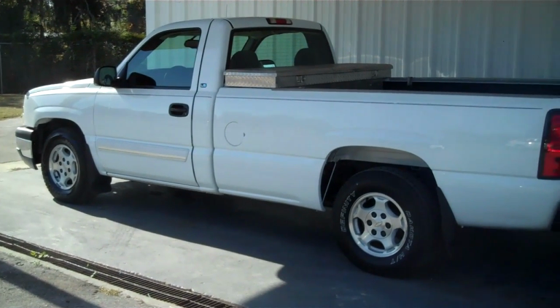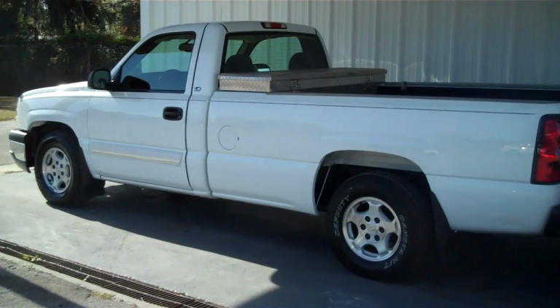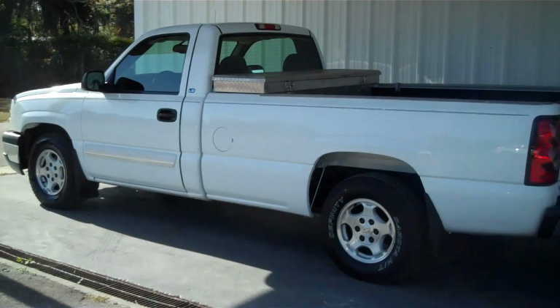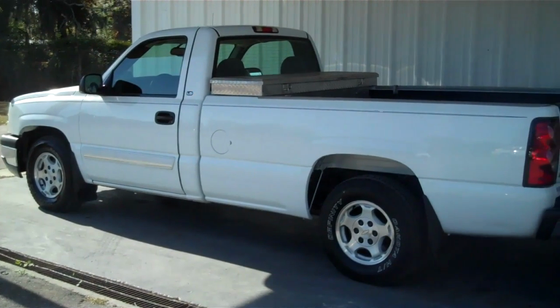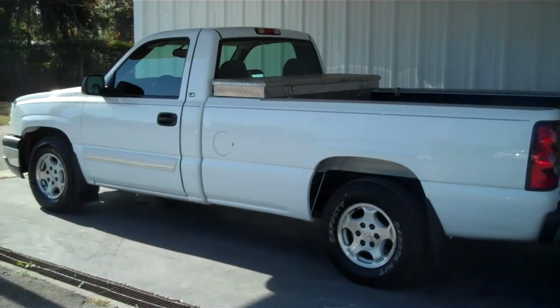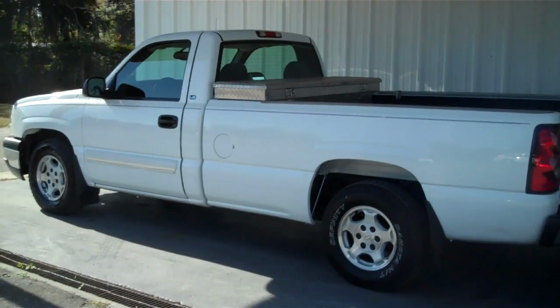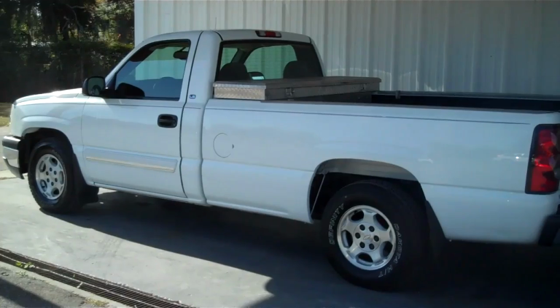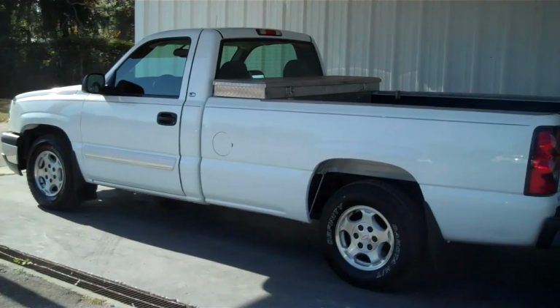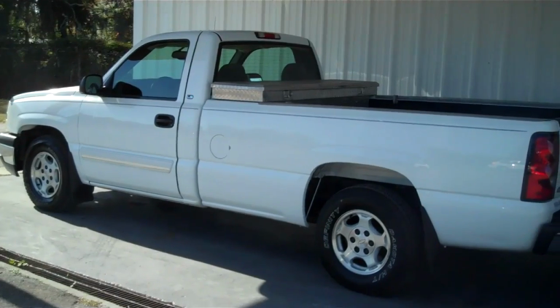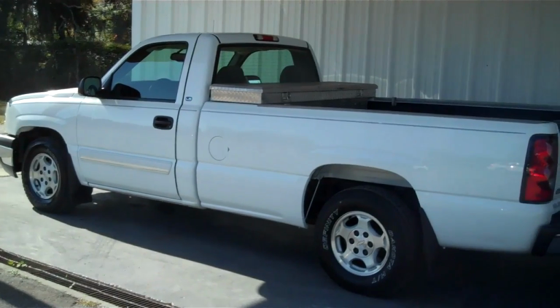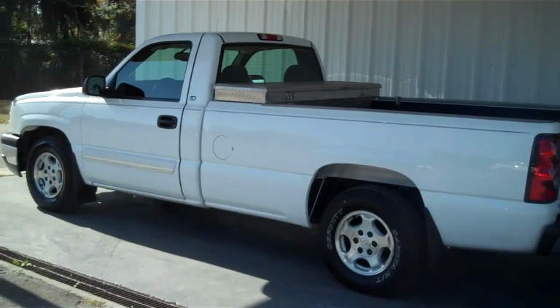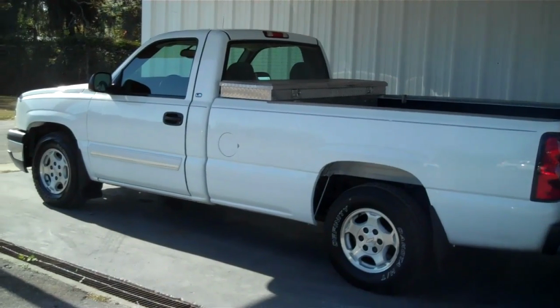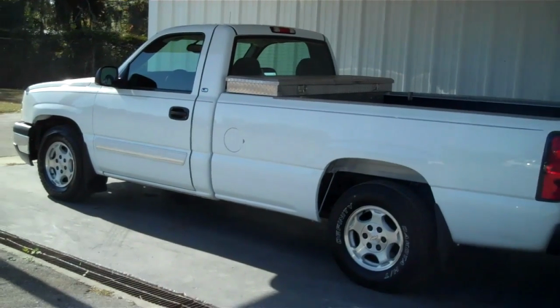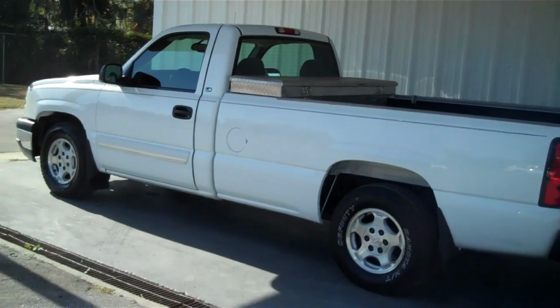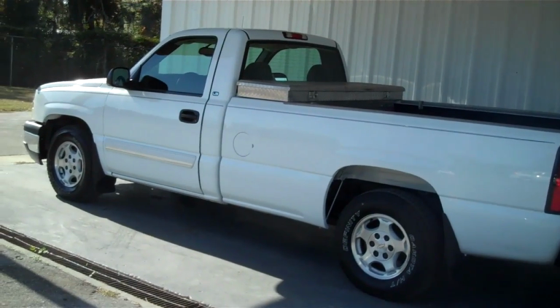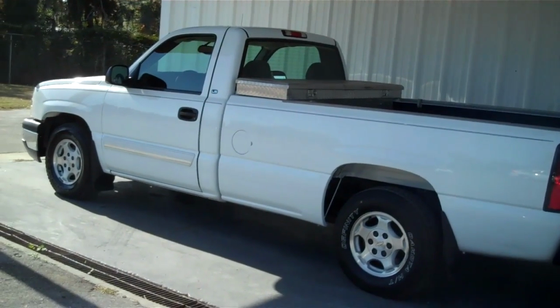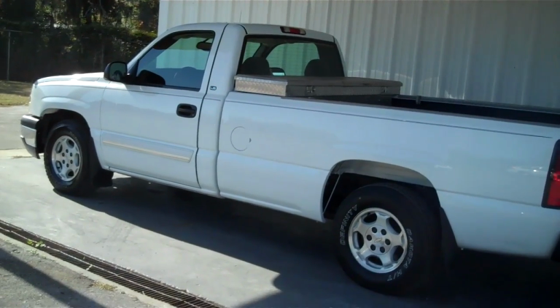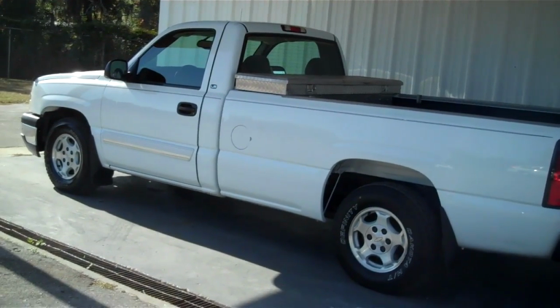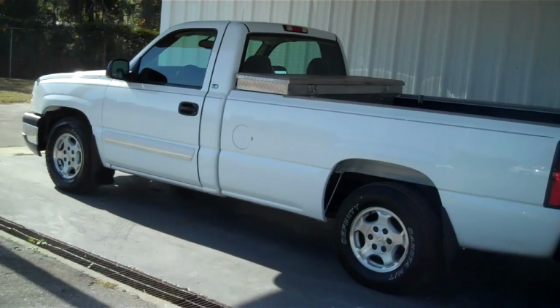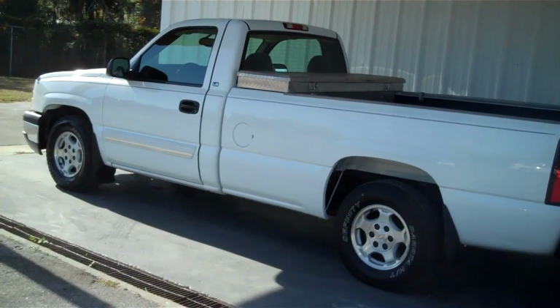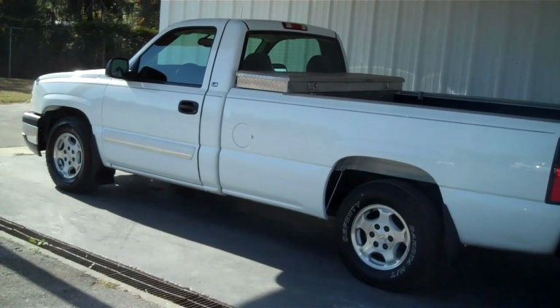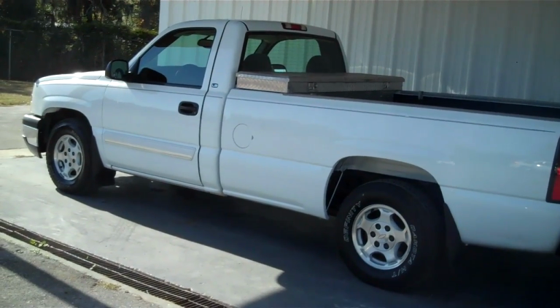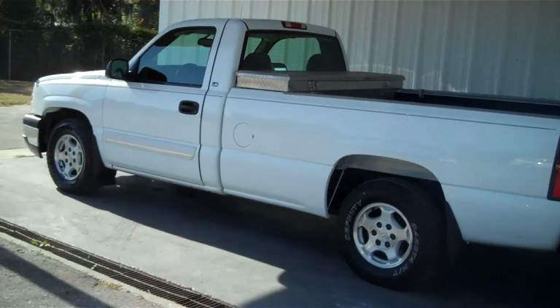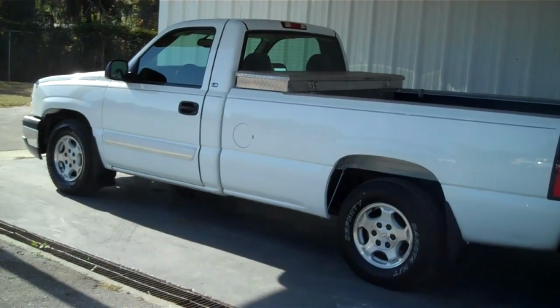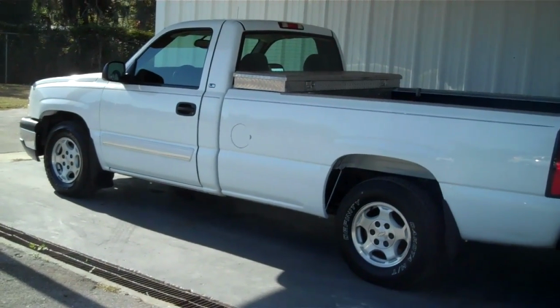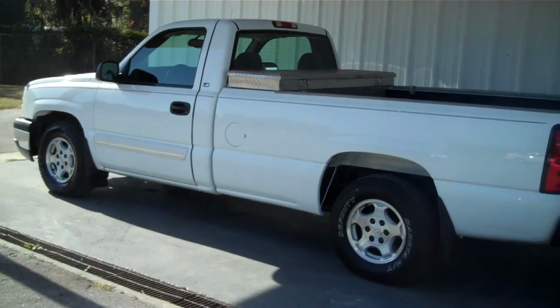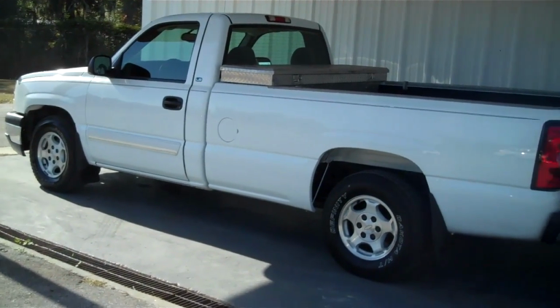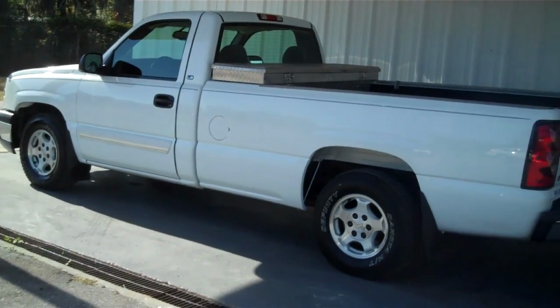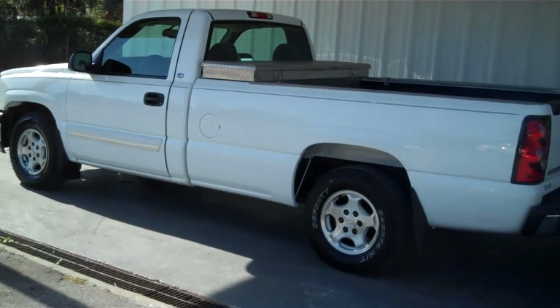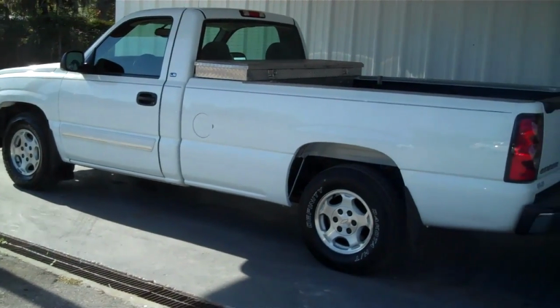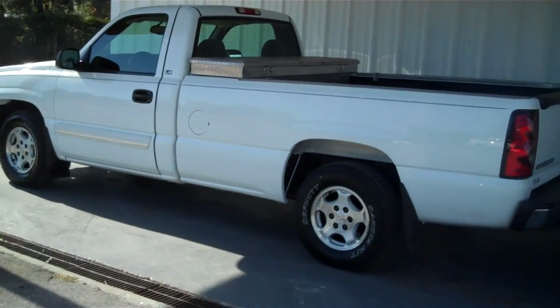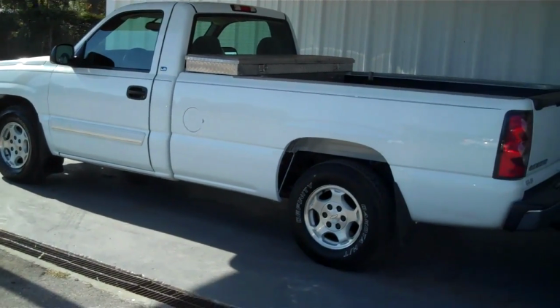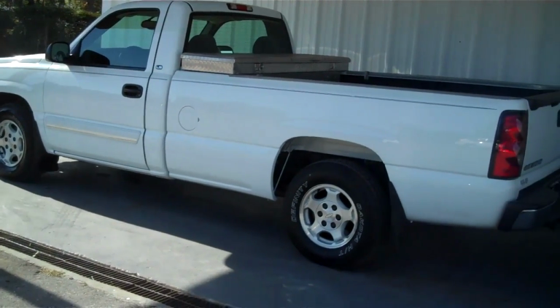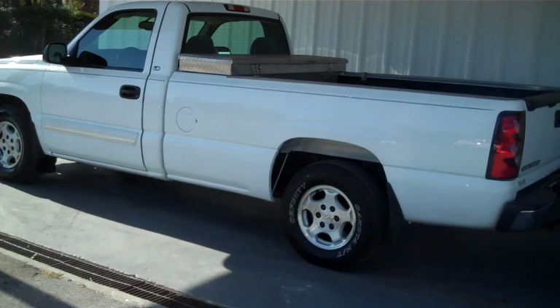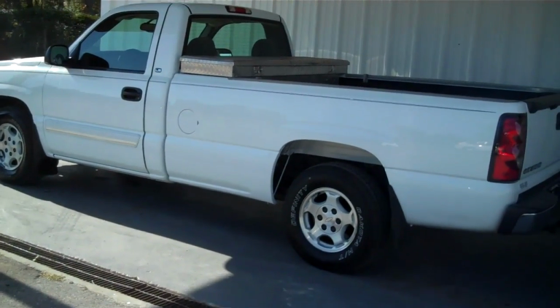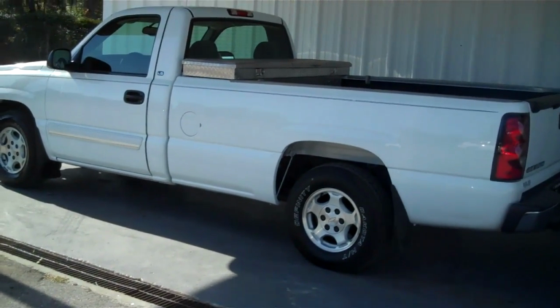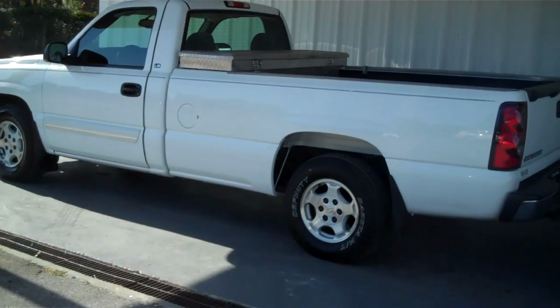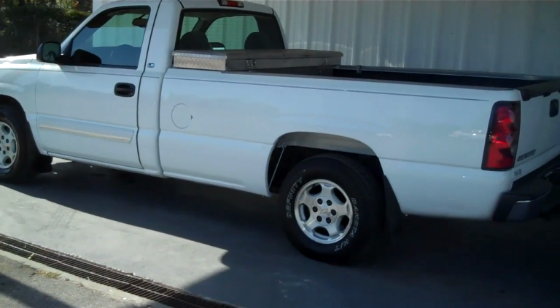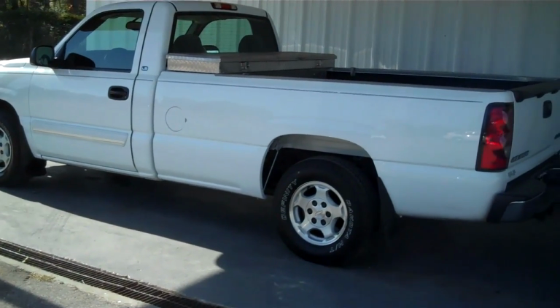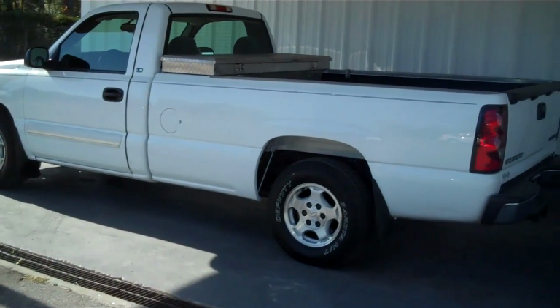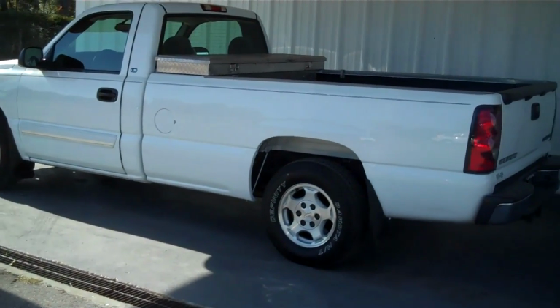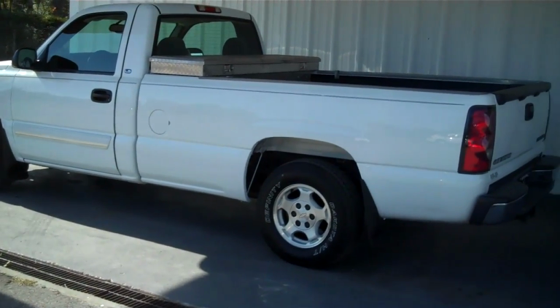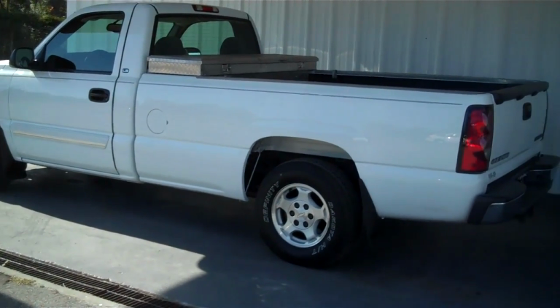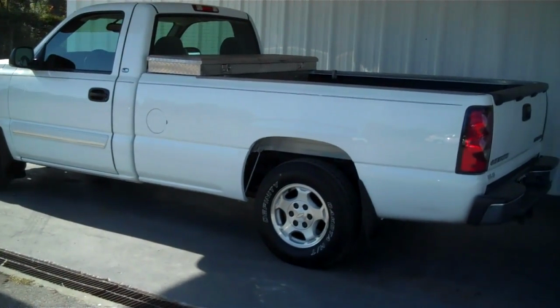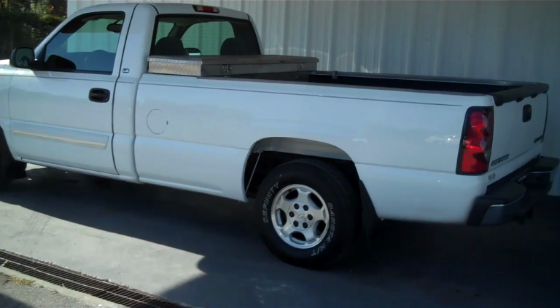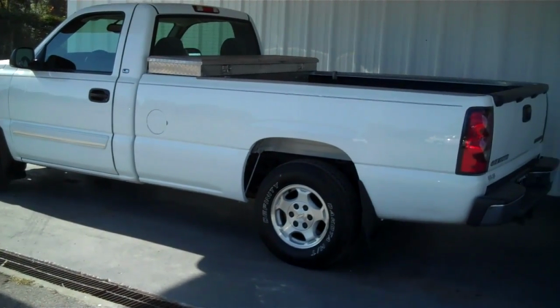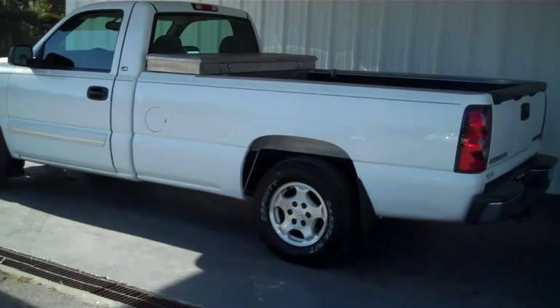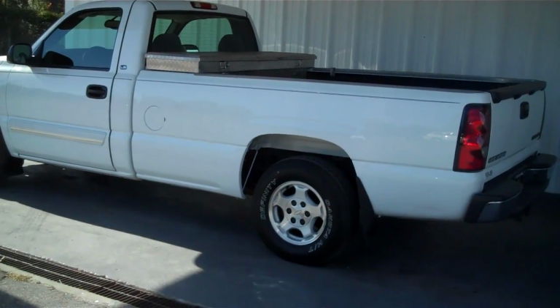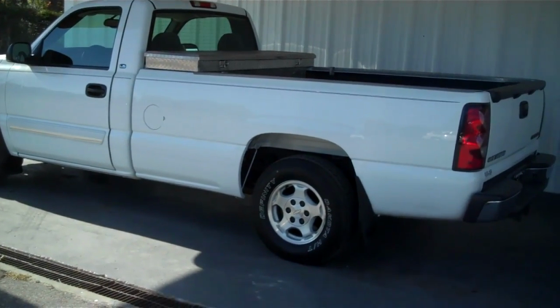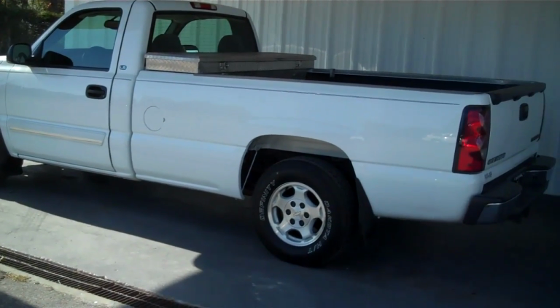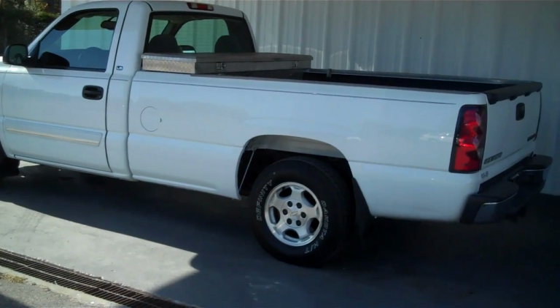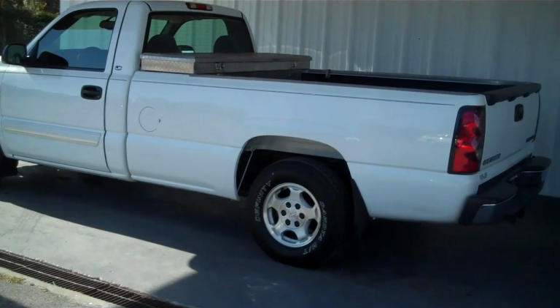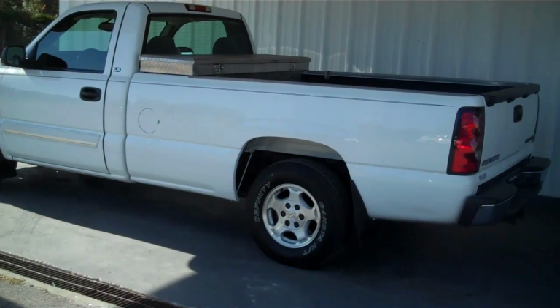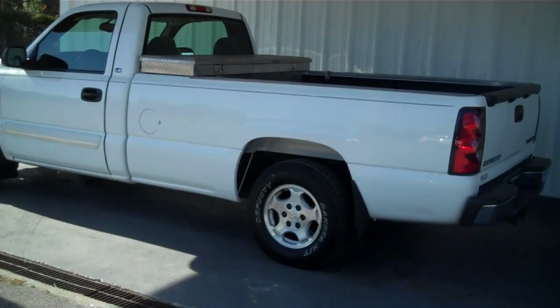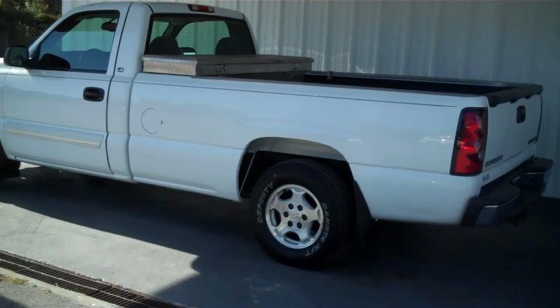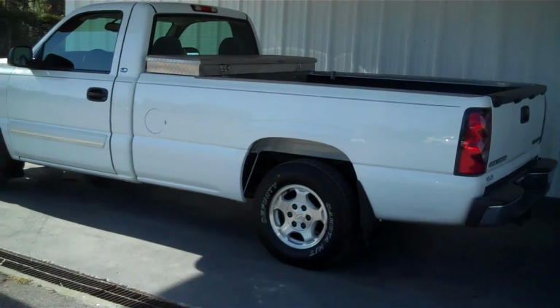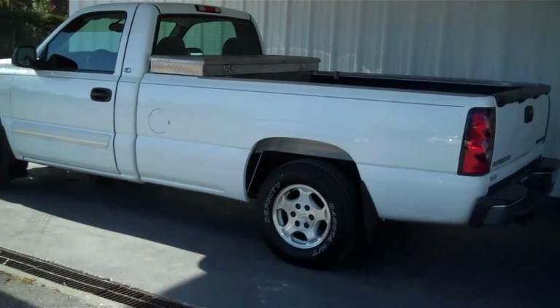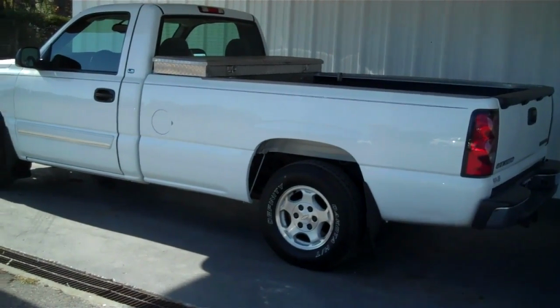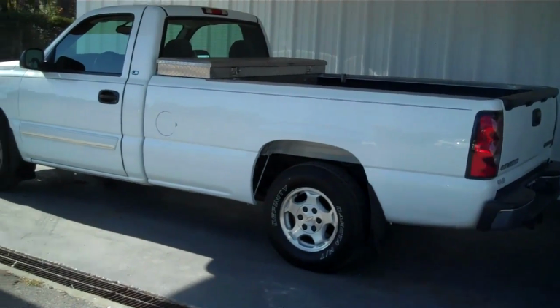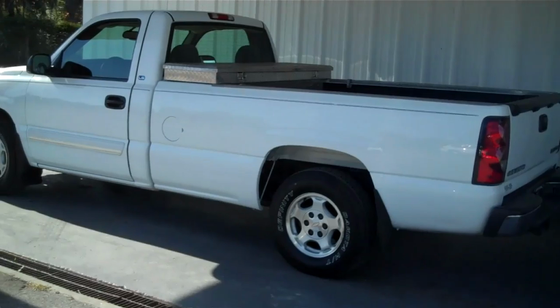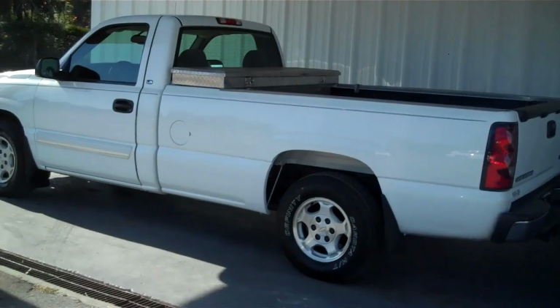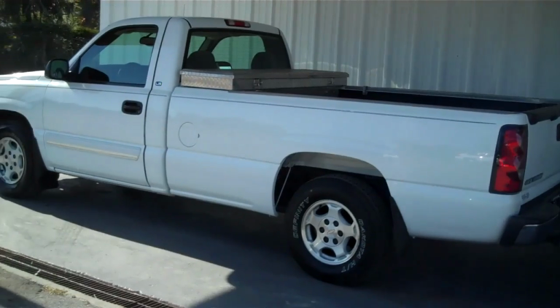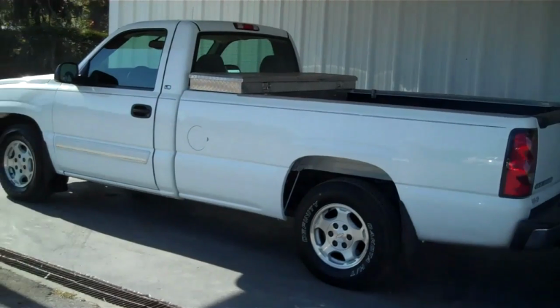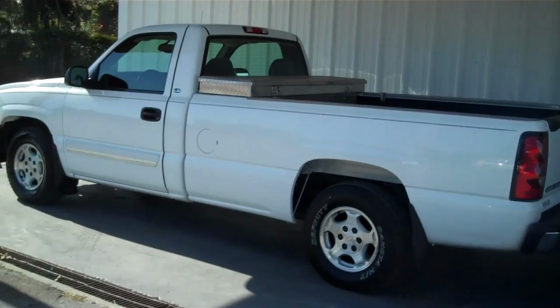Hello everyone, this is Matt with Round 3 More in League City, and right now I'm going to show you a 2004 Chevrolet Silverado.